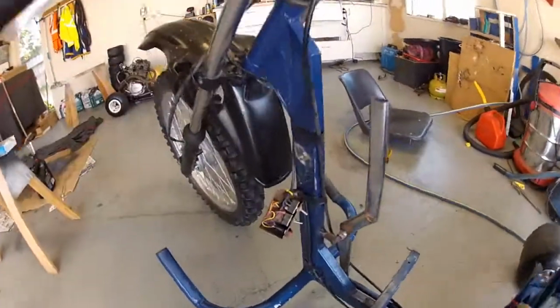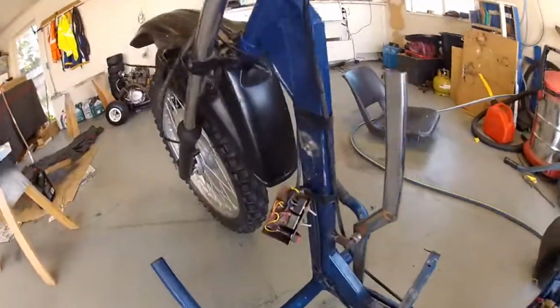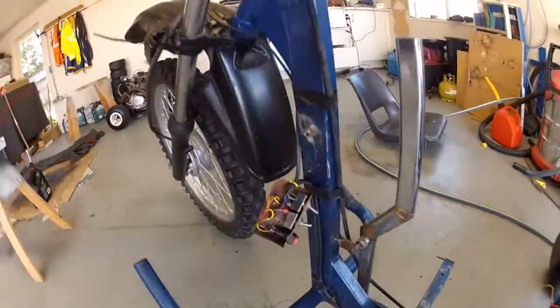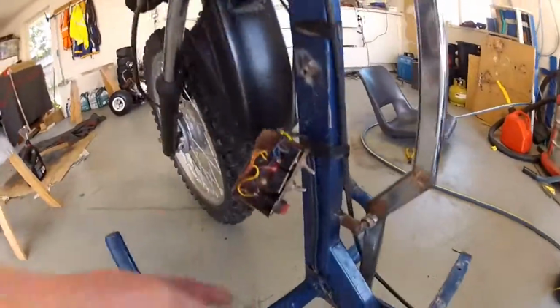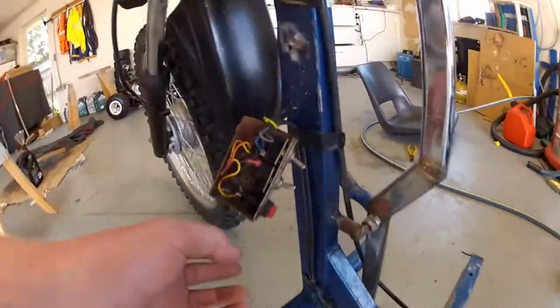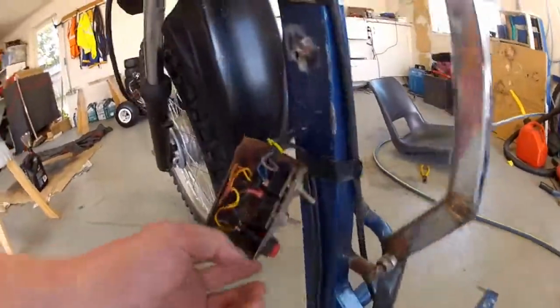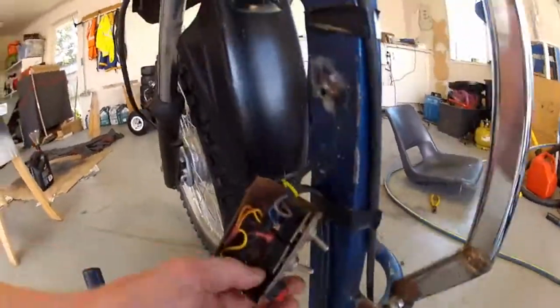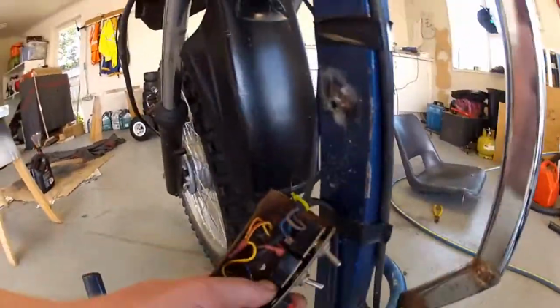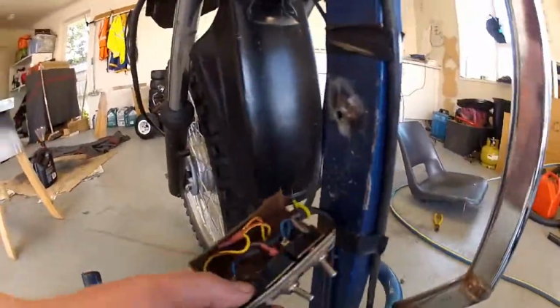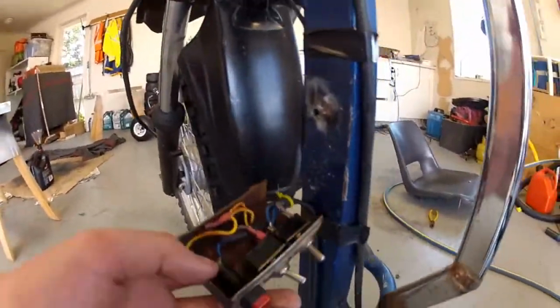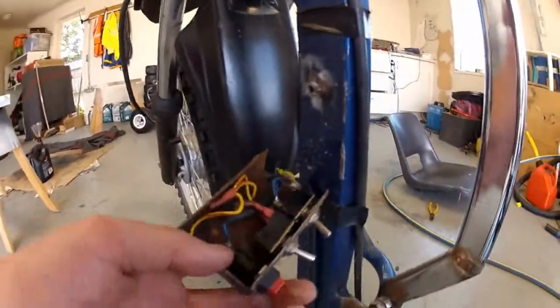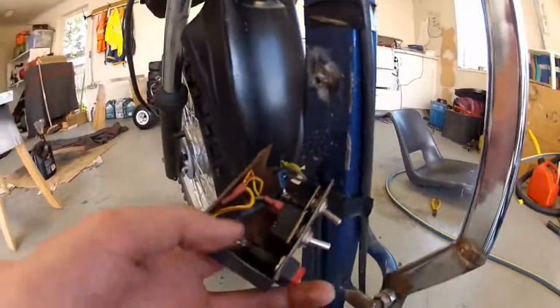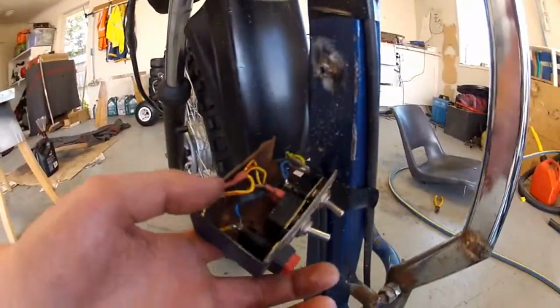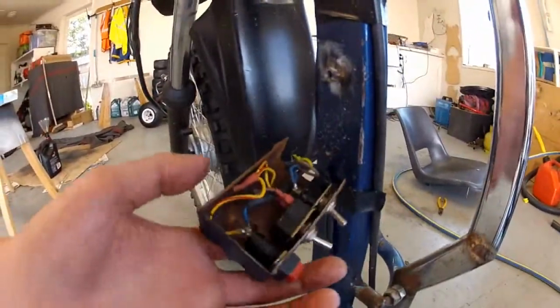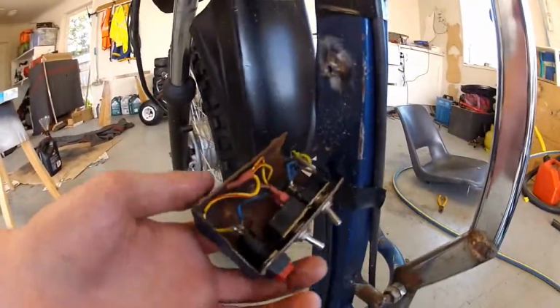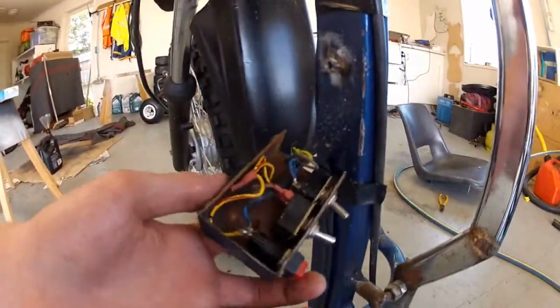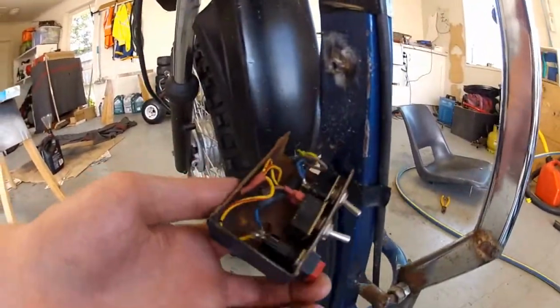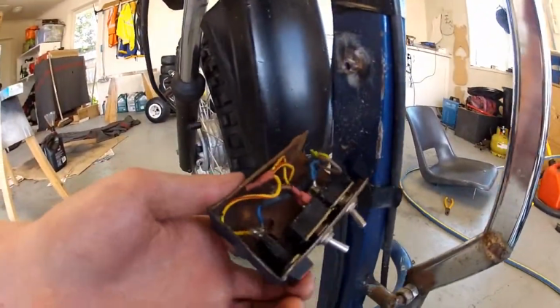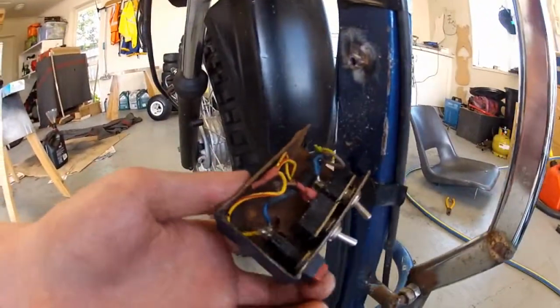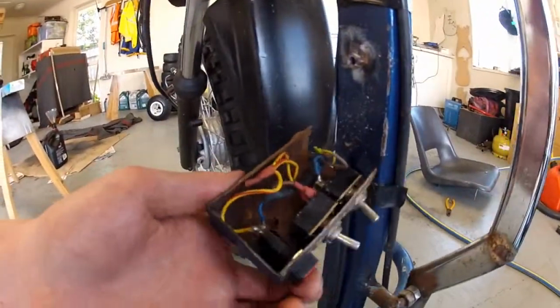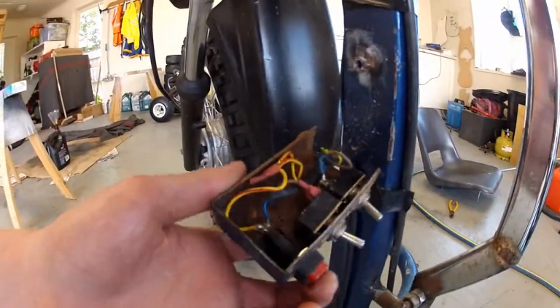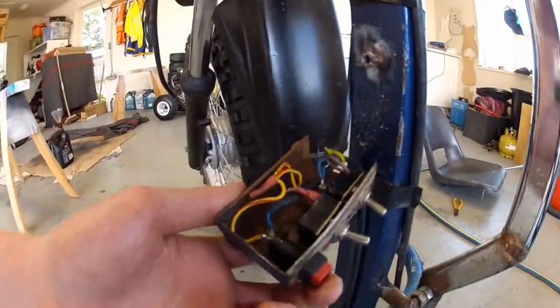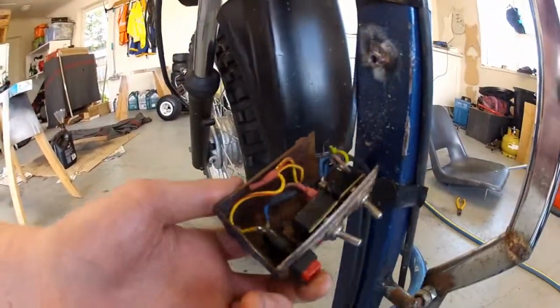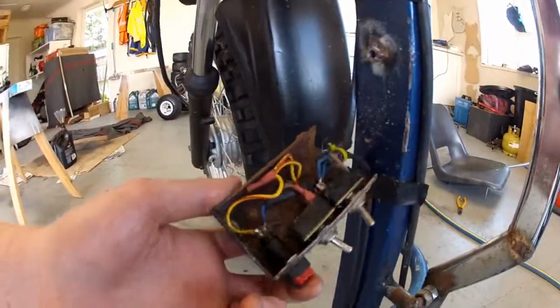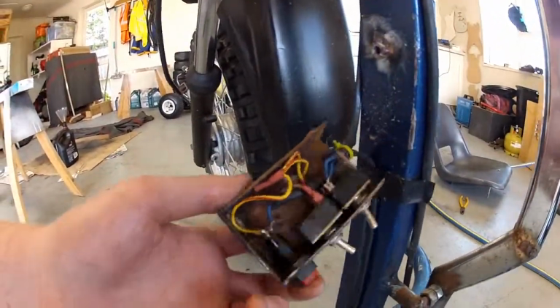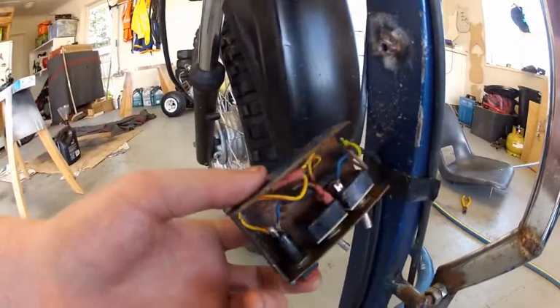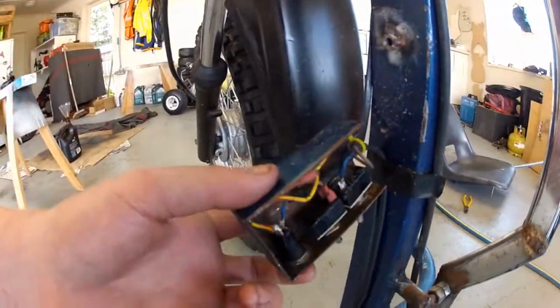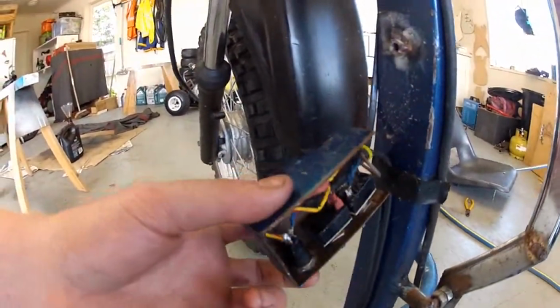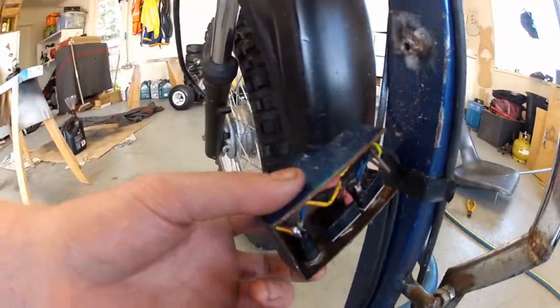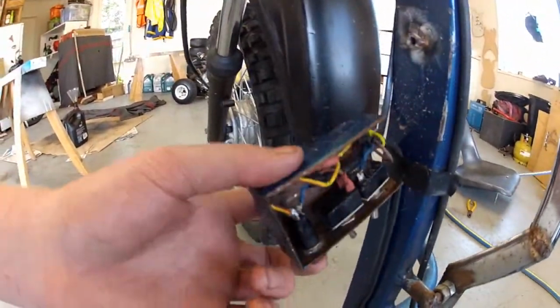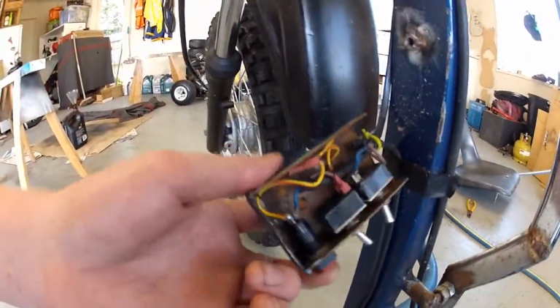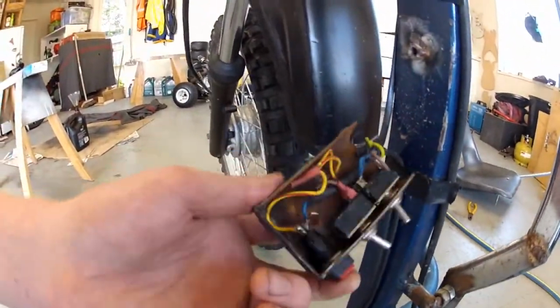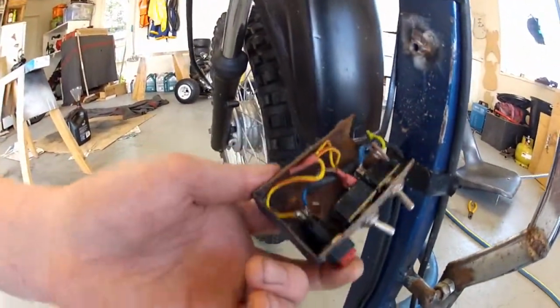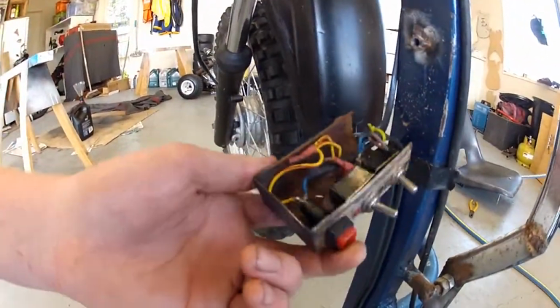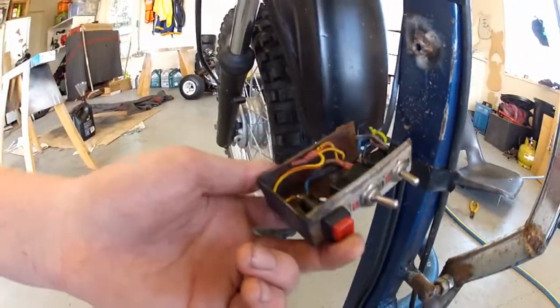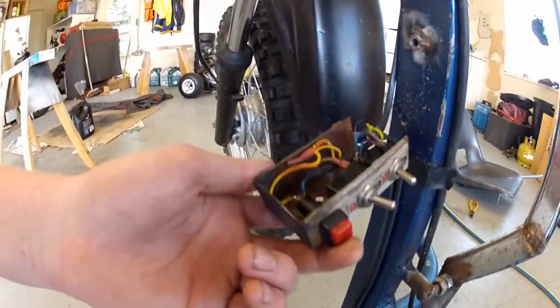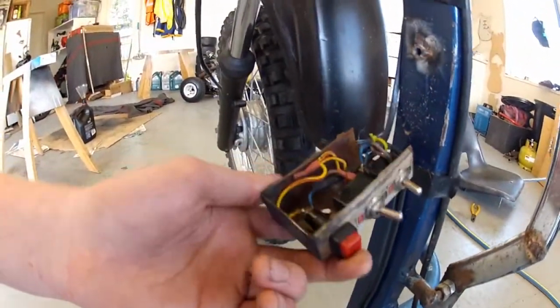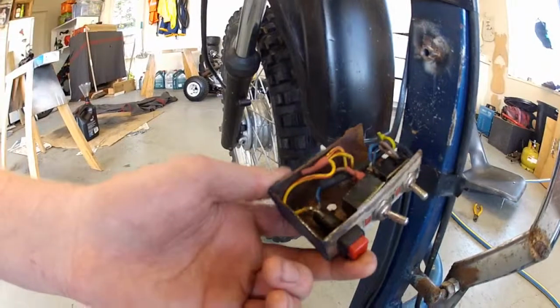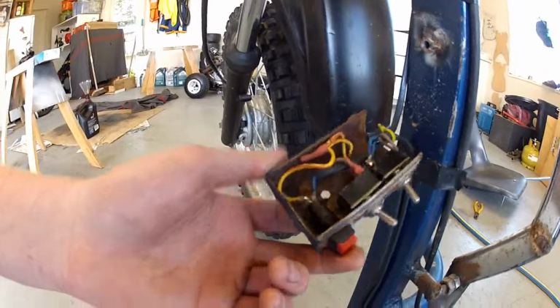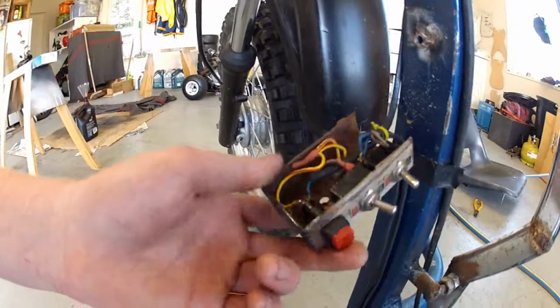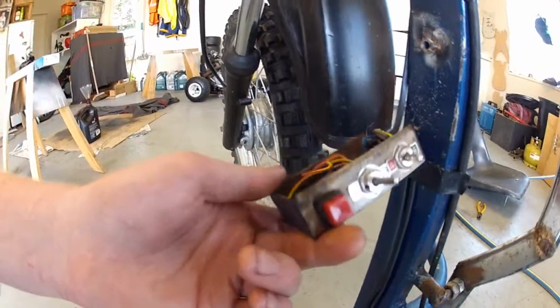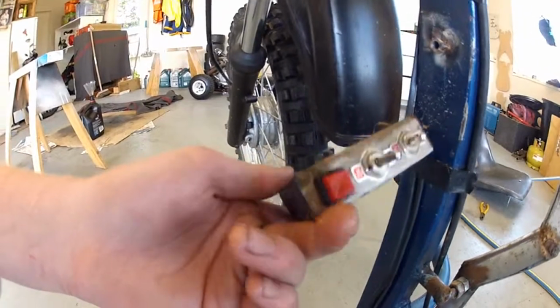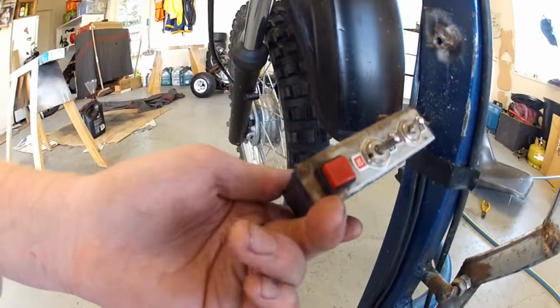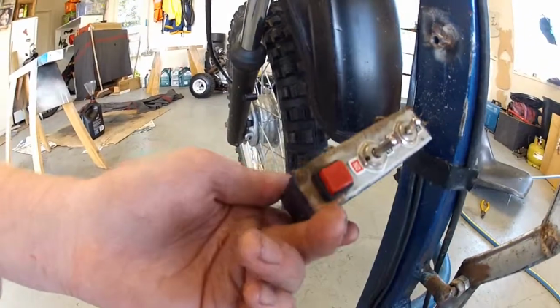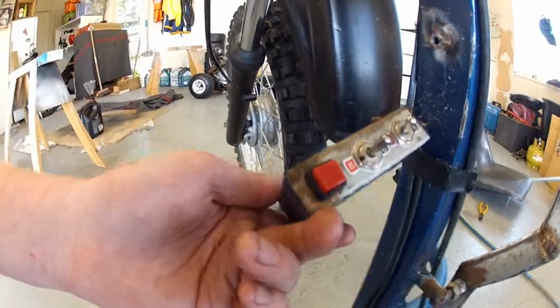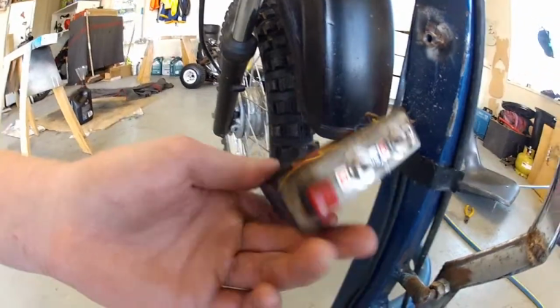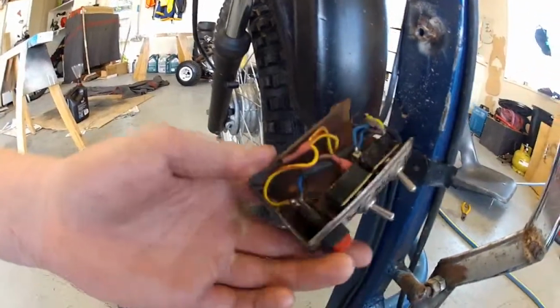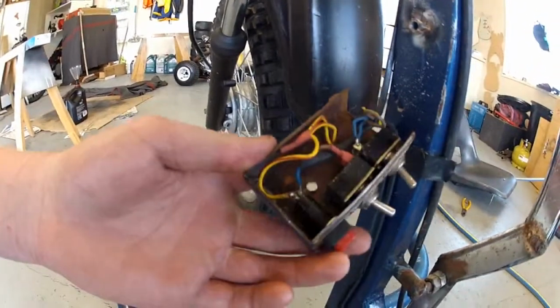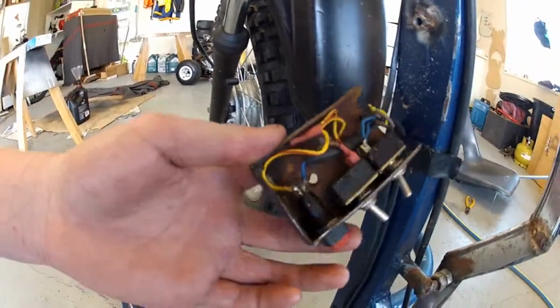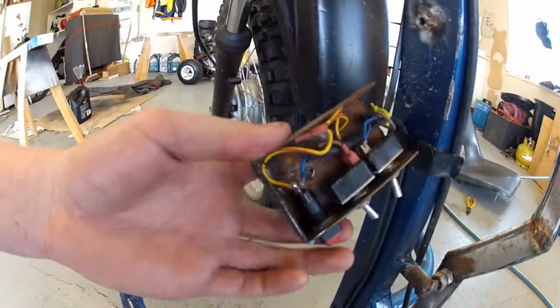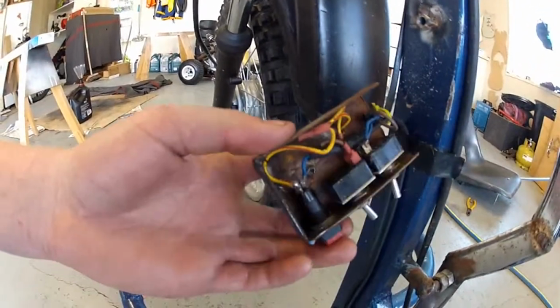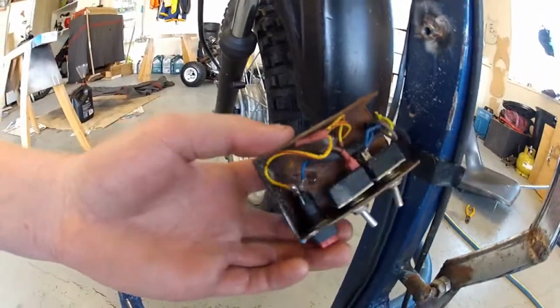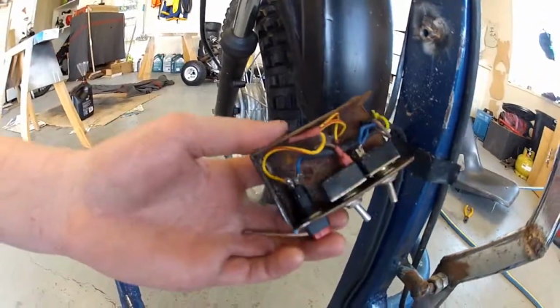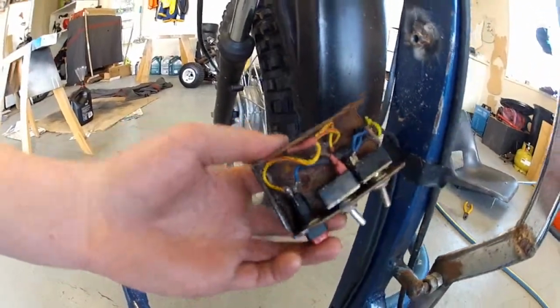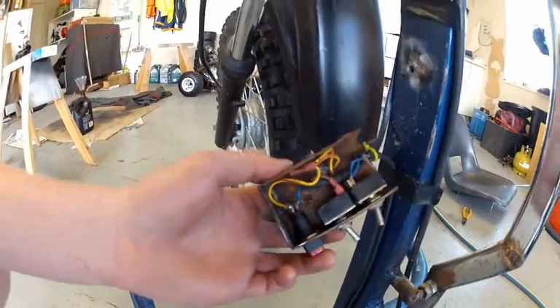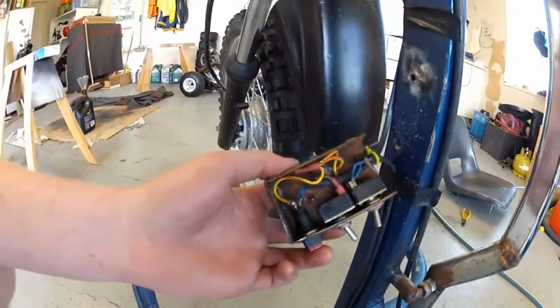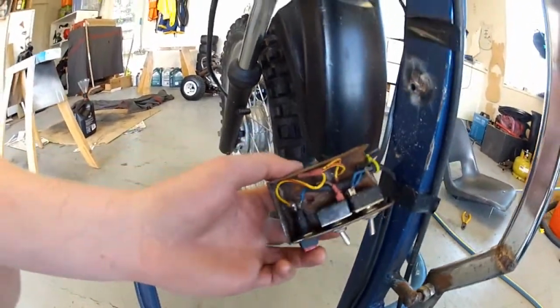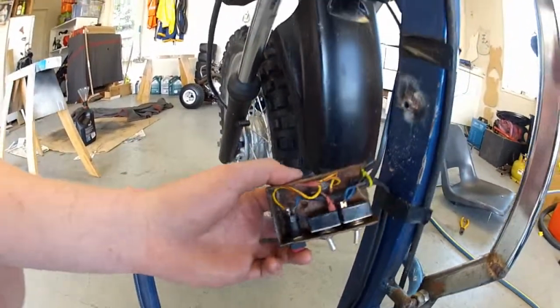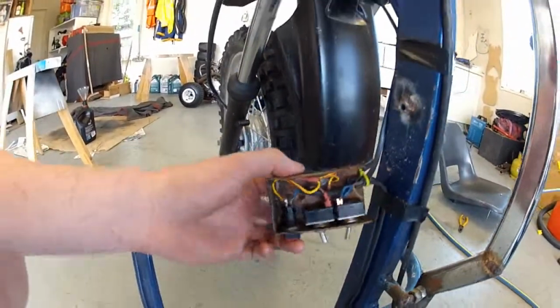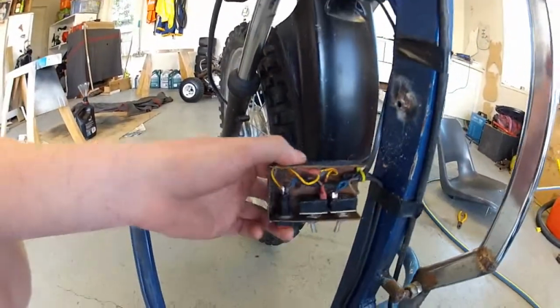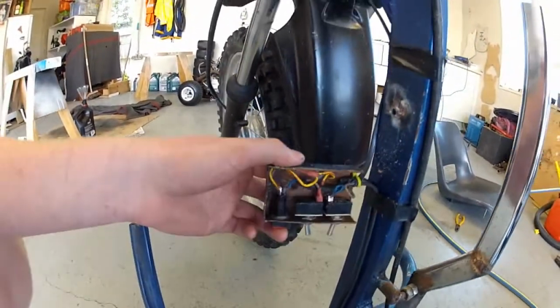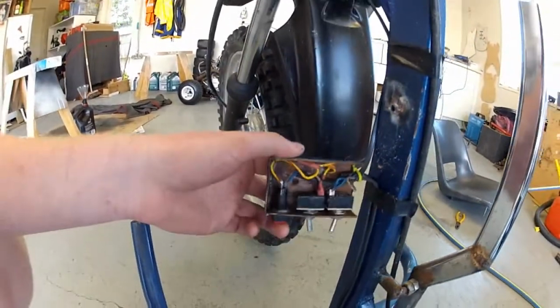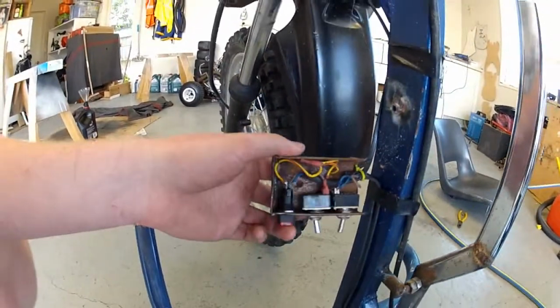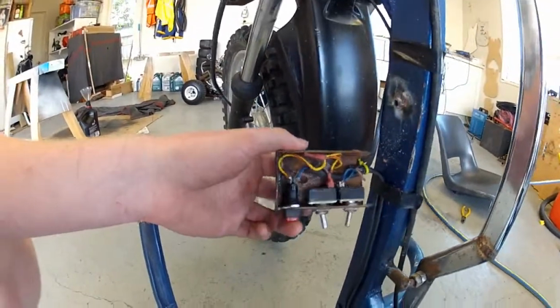This is the switch here that I'm going to replace. I bought a different style one - I'll show you that once I've done it.